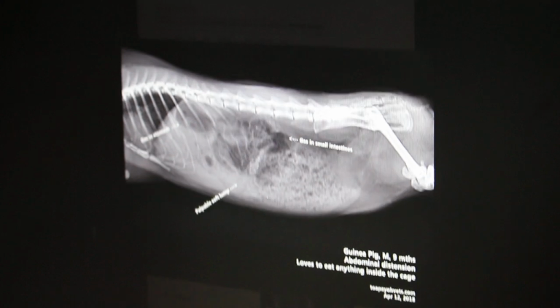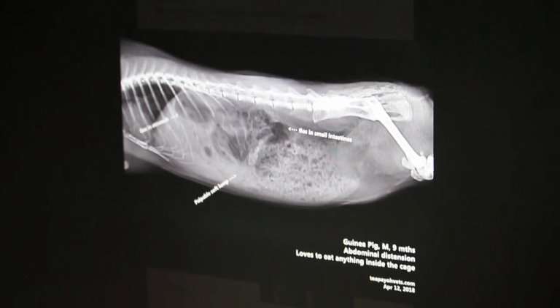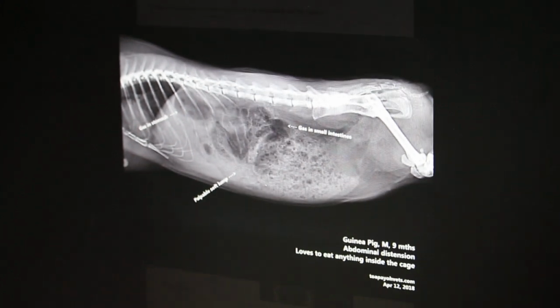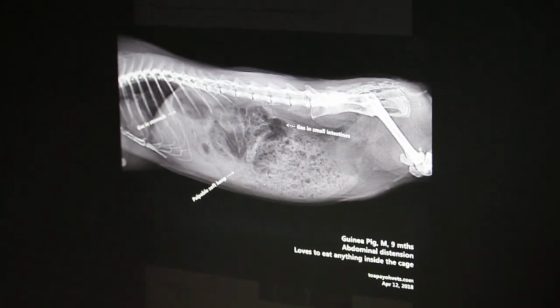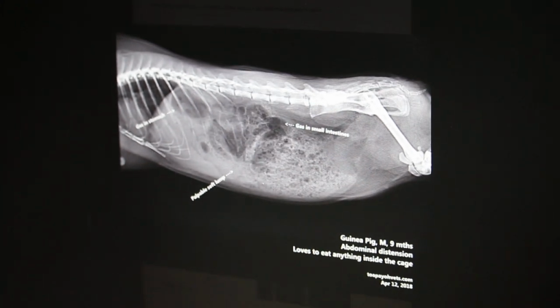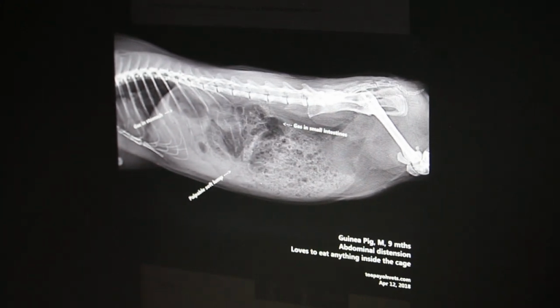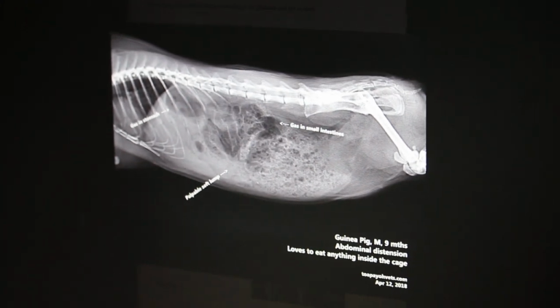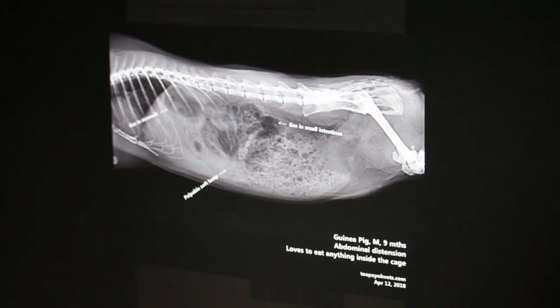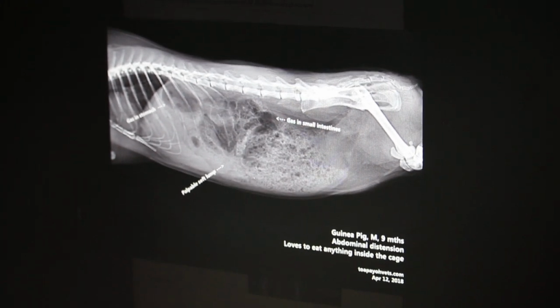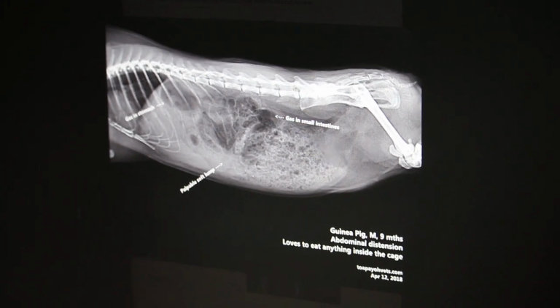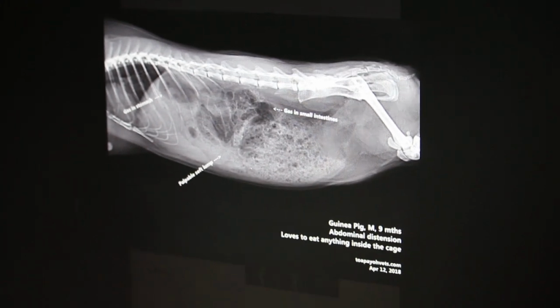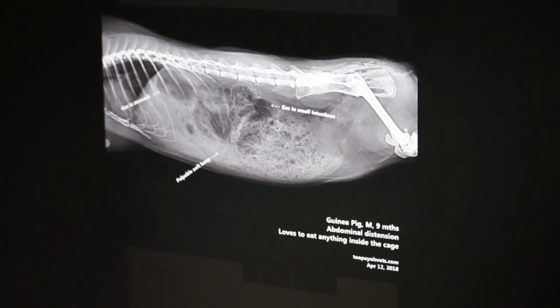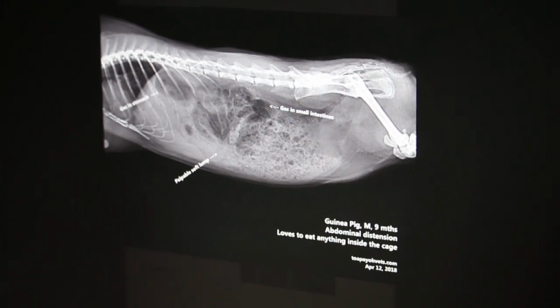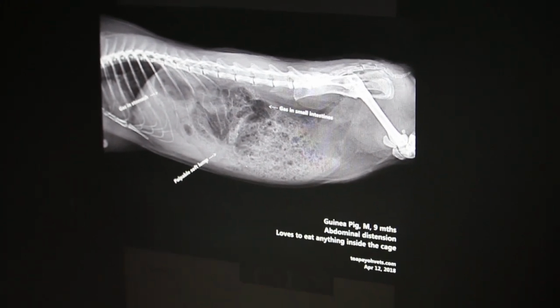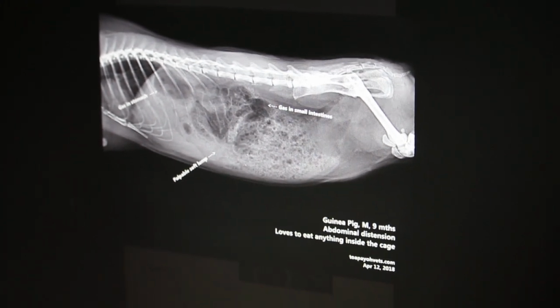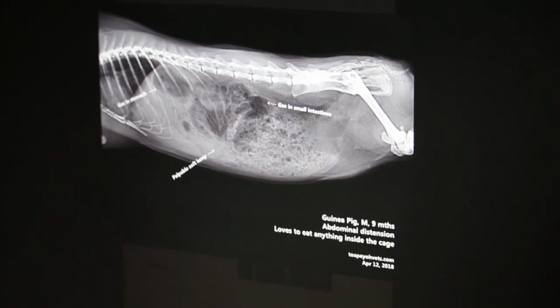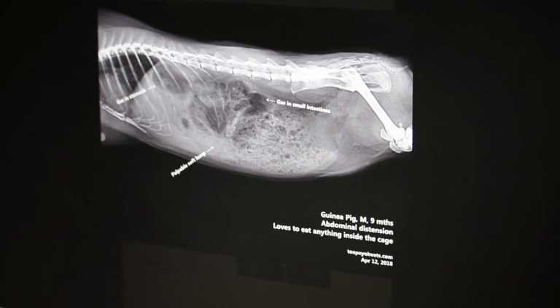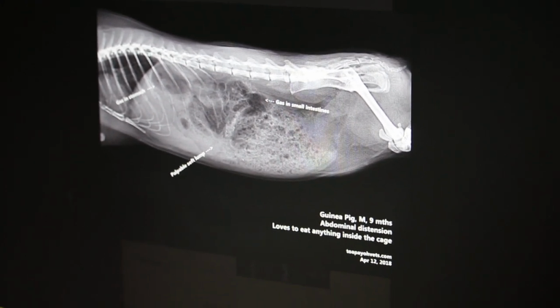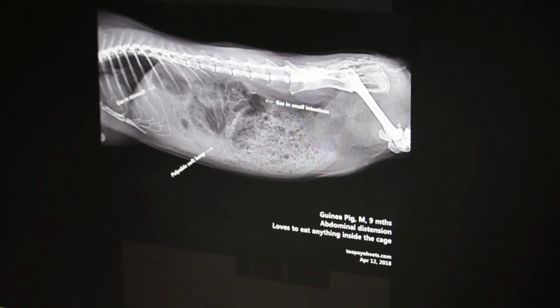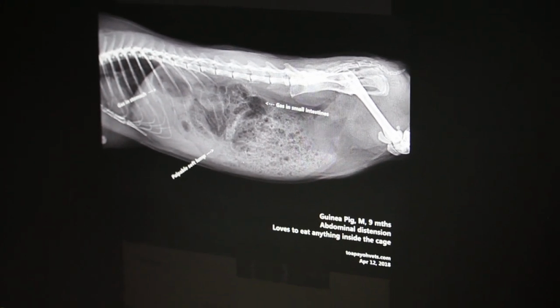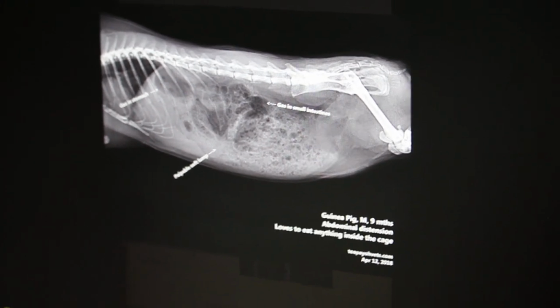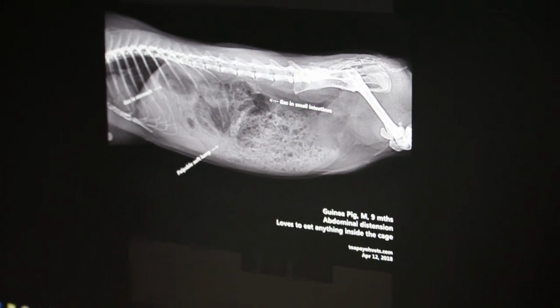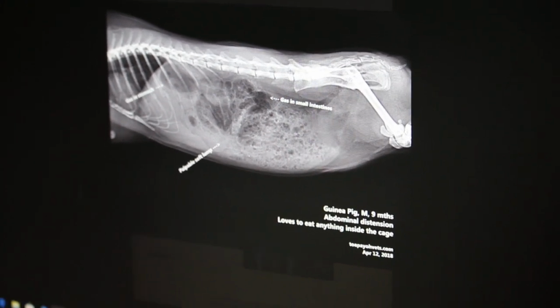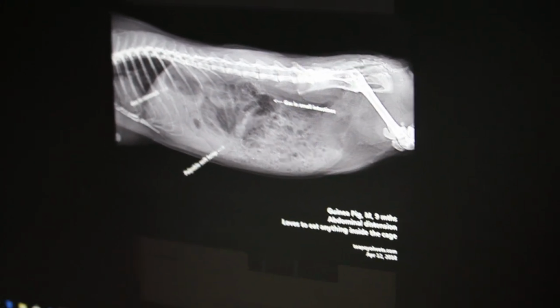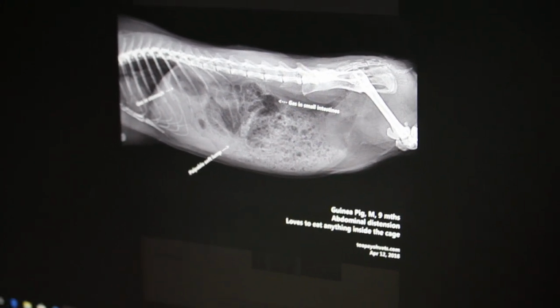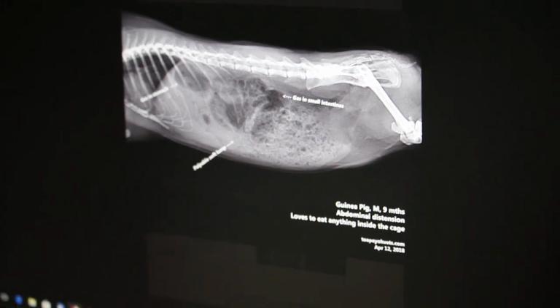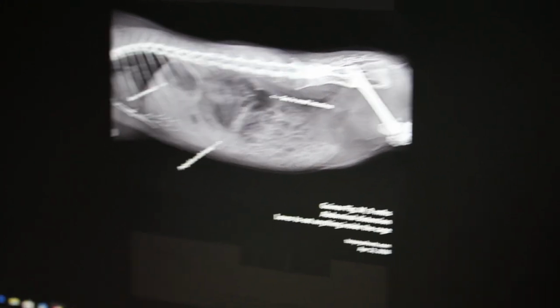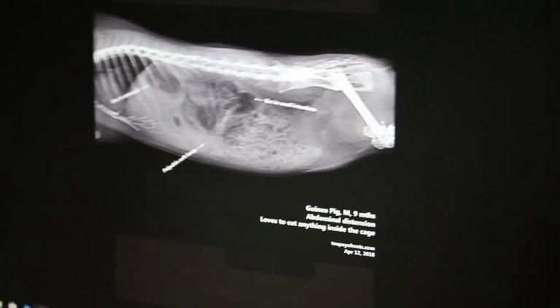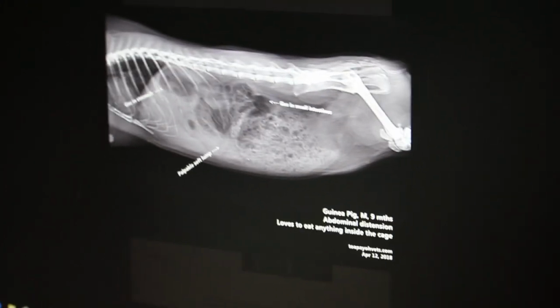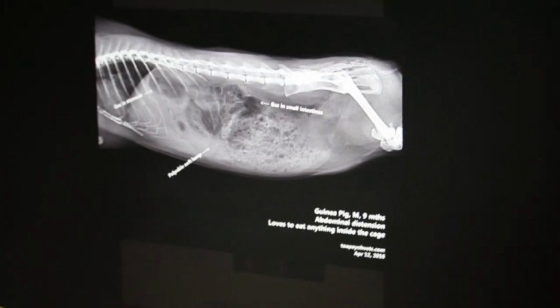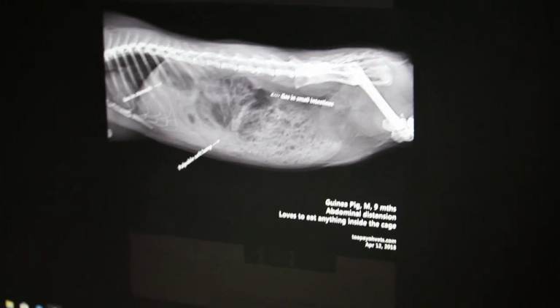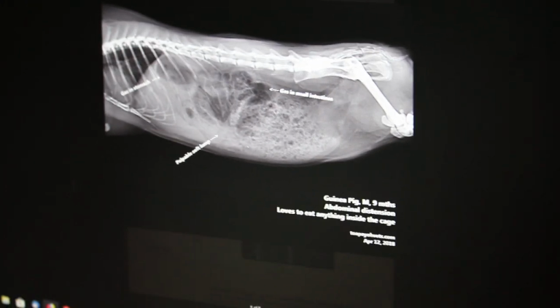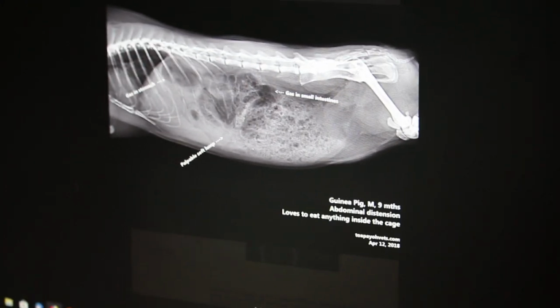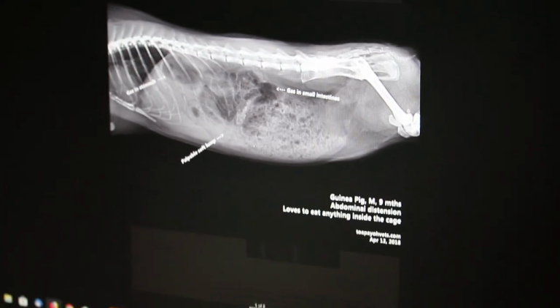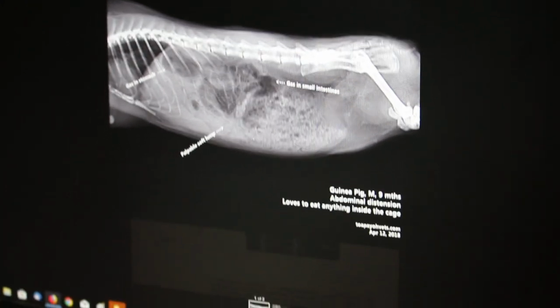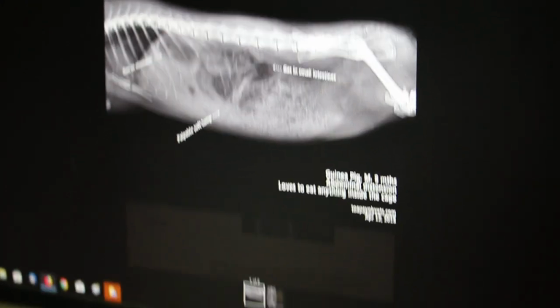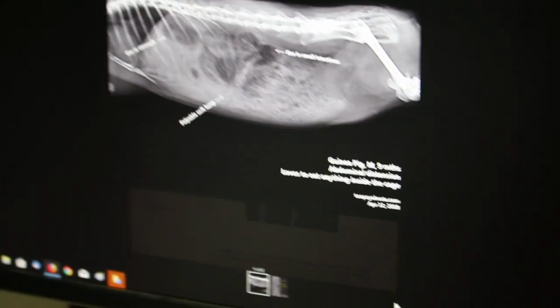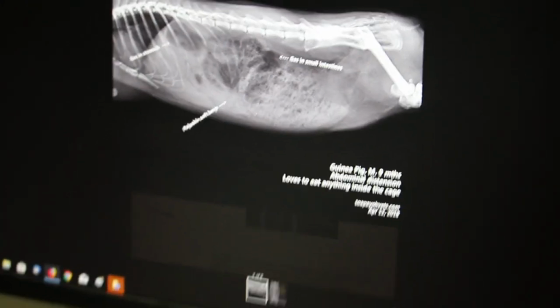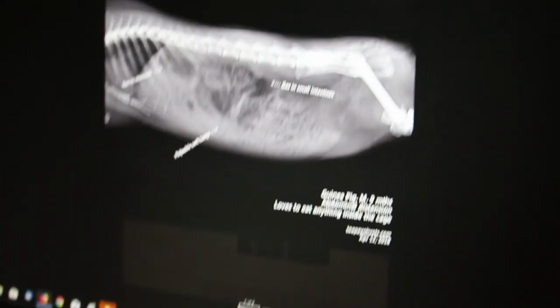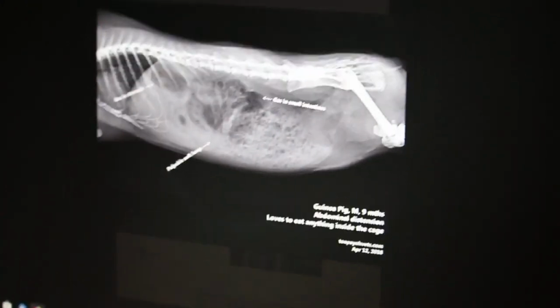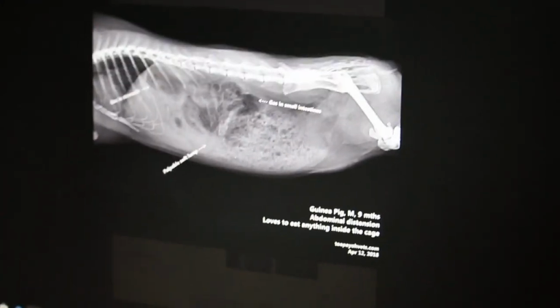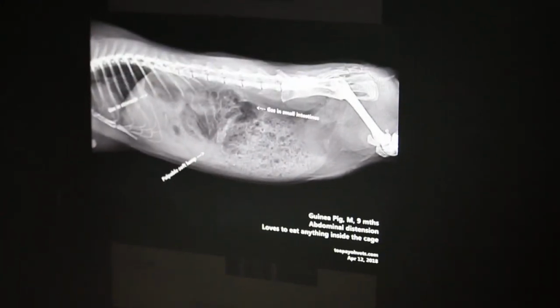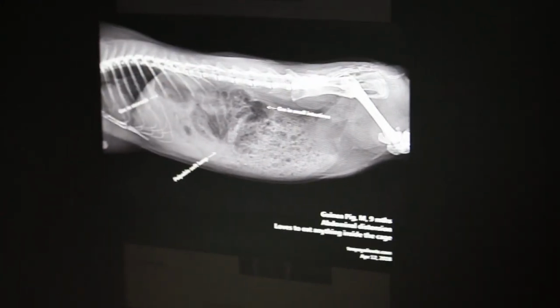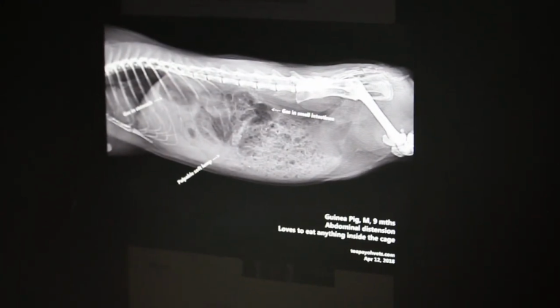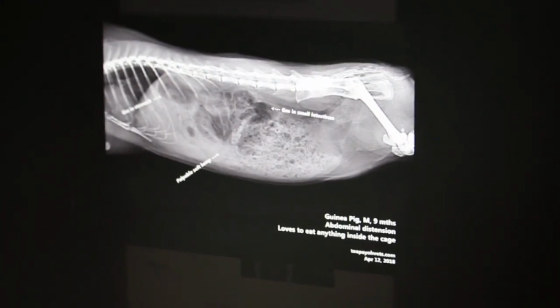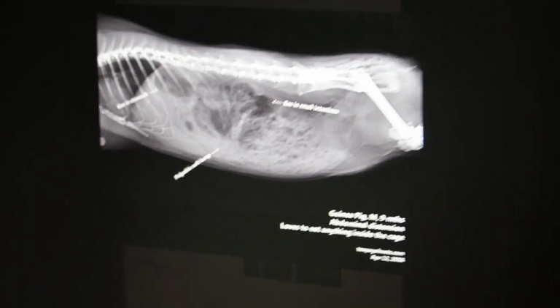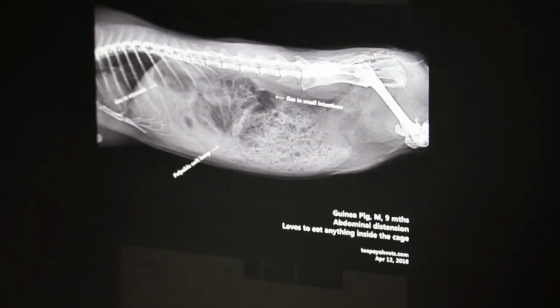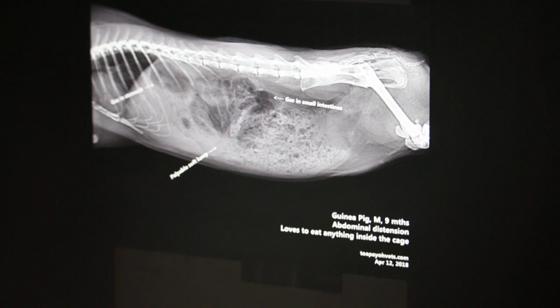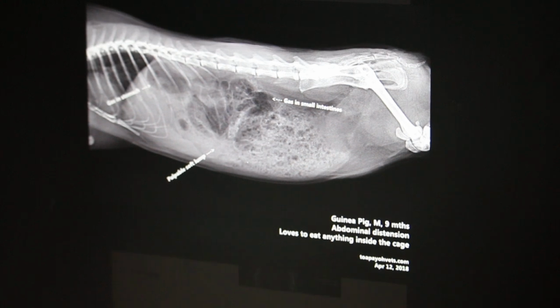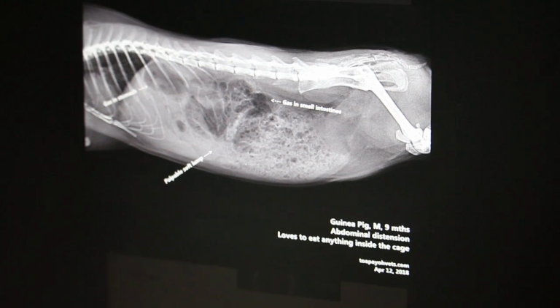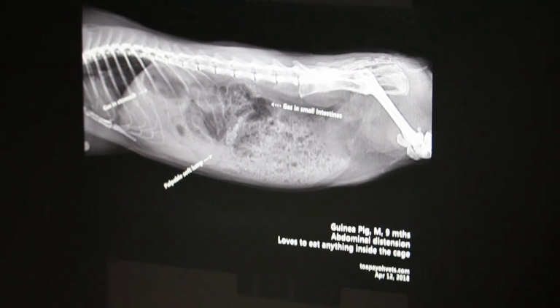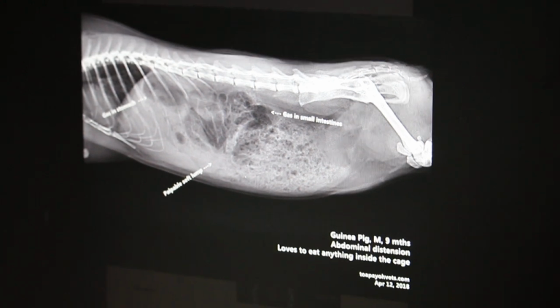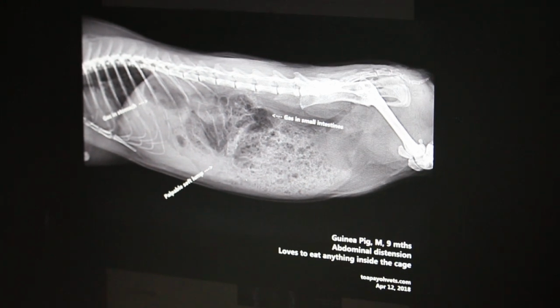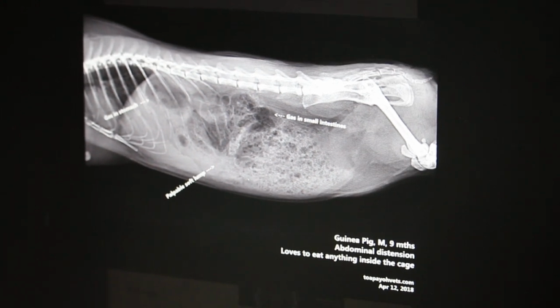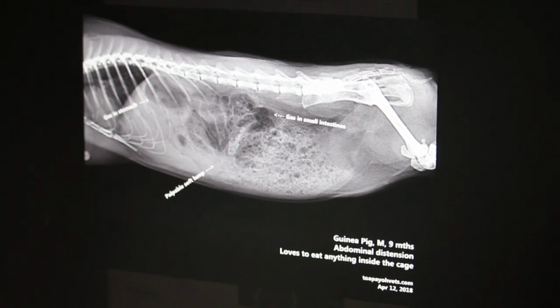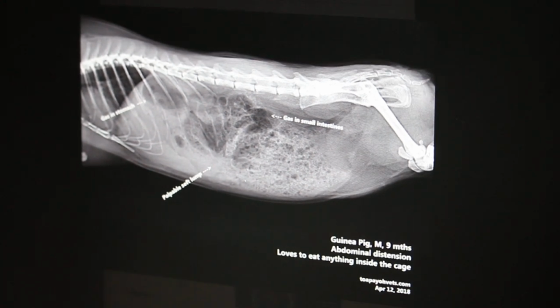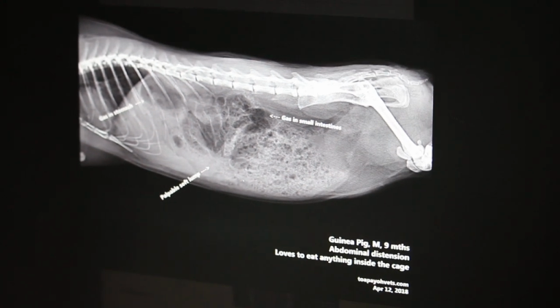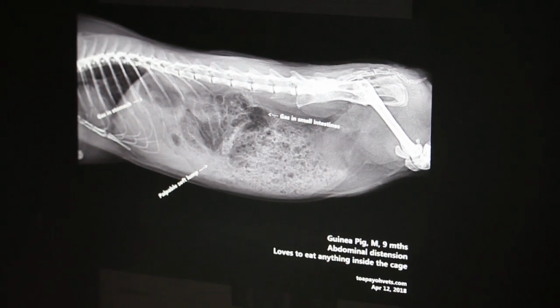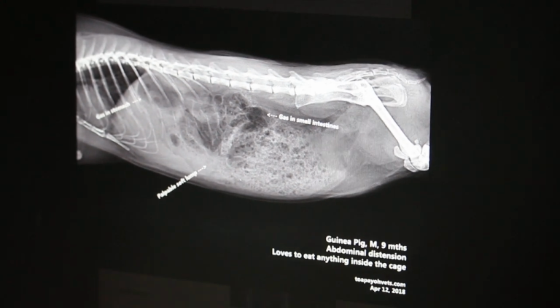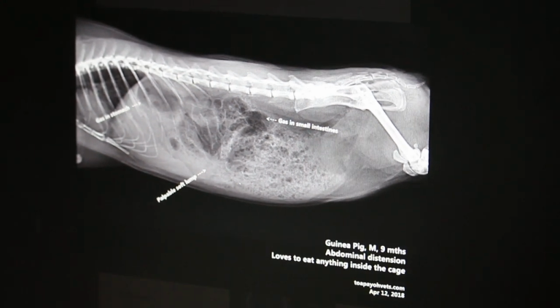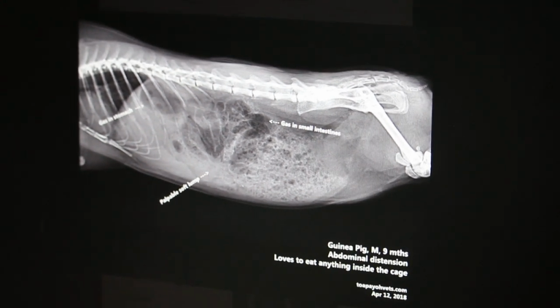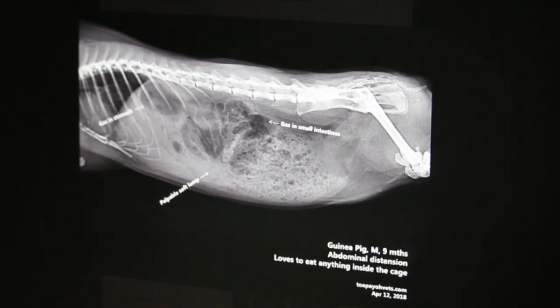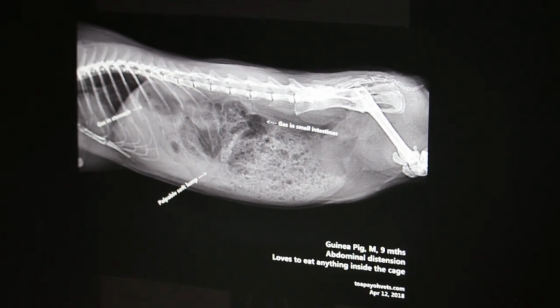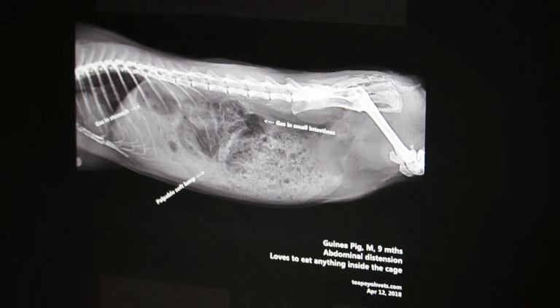Today is April 13, 2018. I'm making an educational video for guinea pig owners.